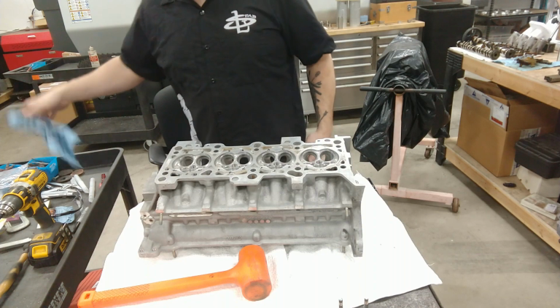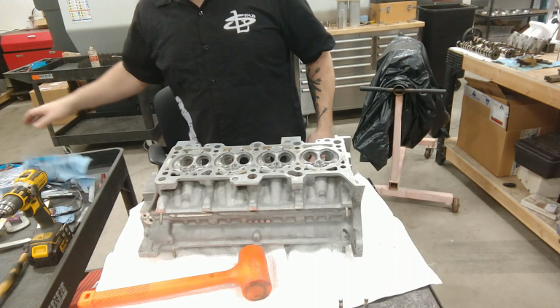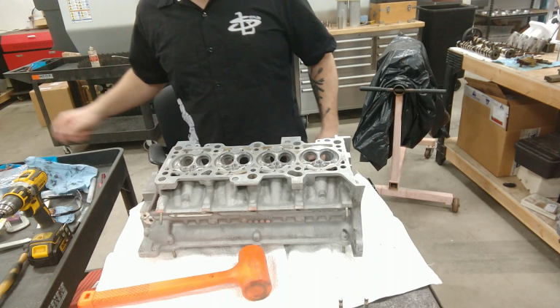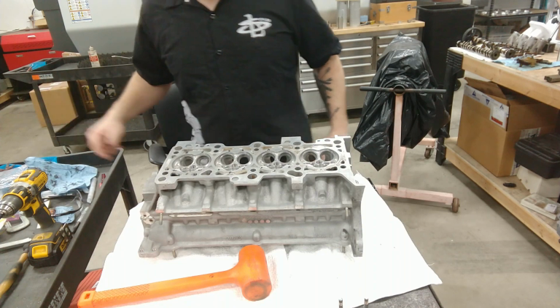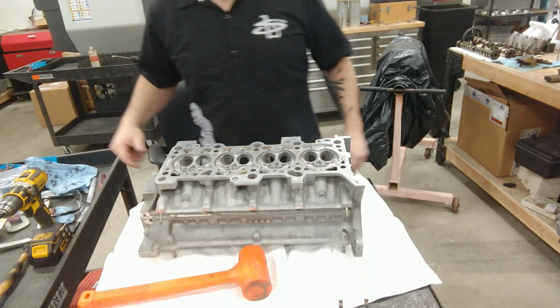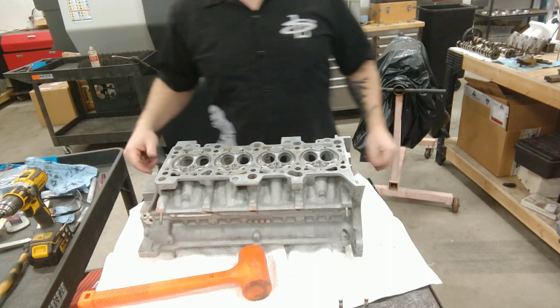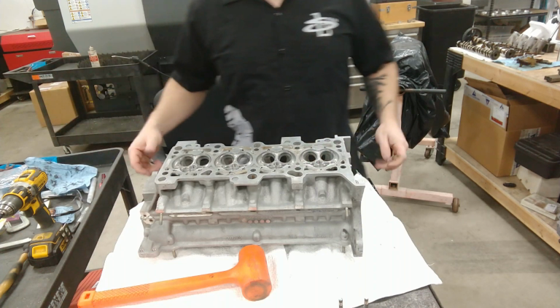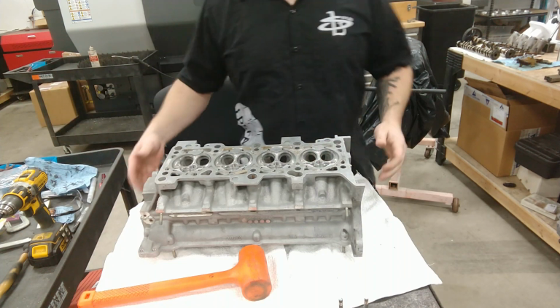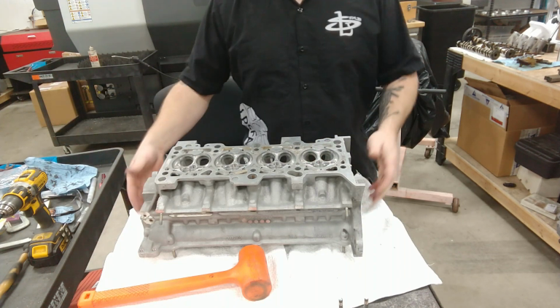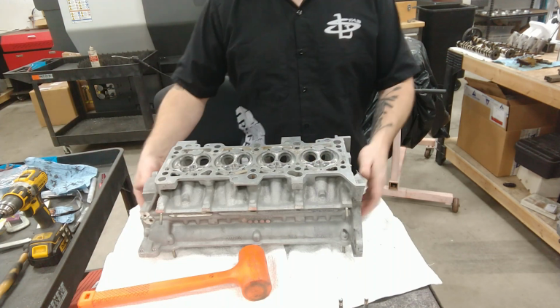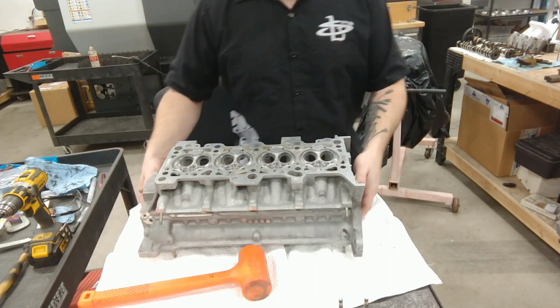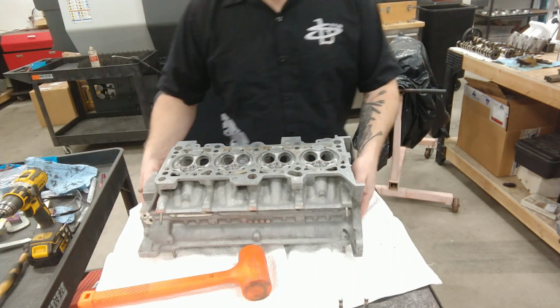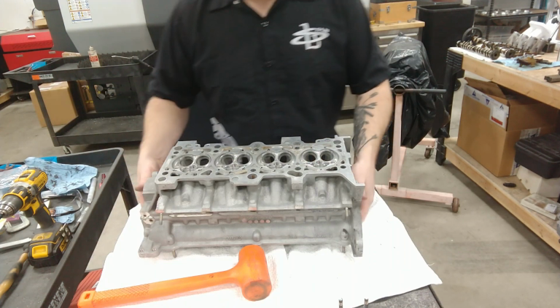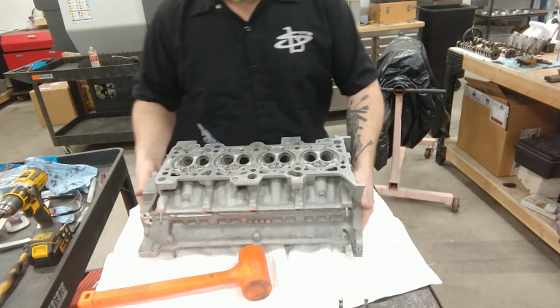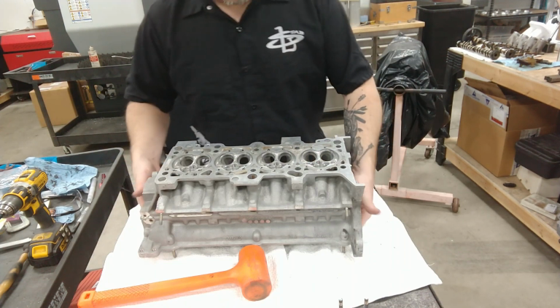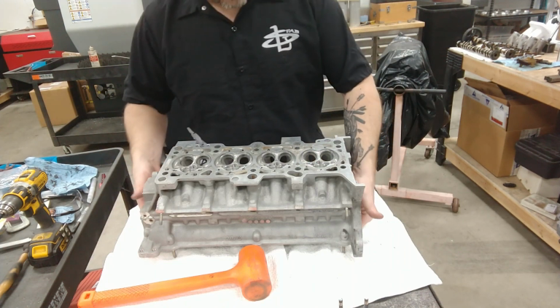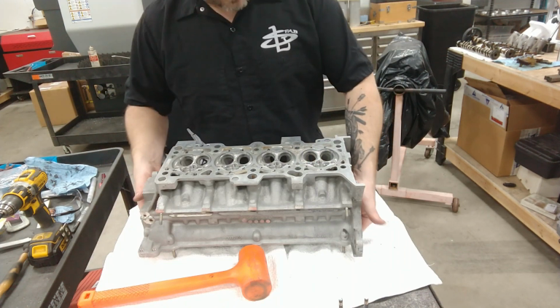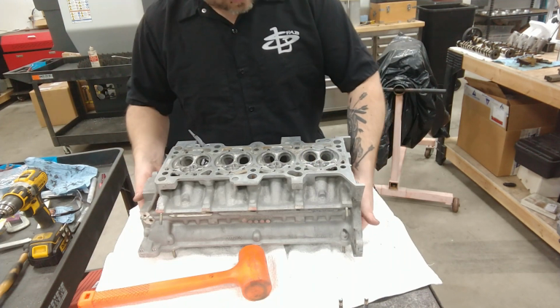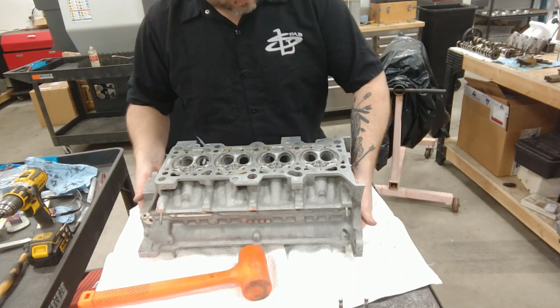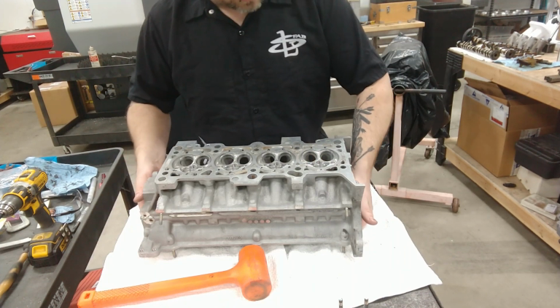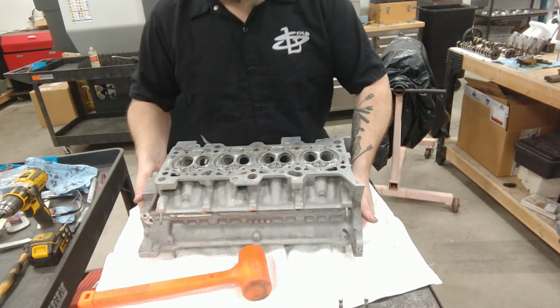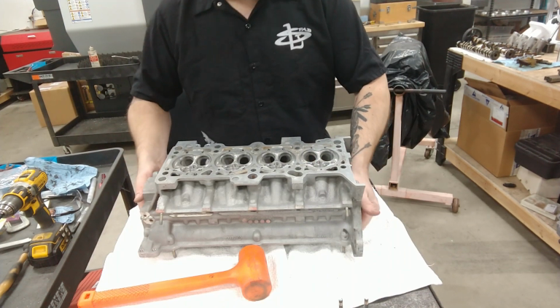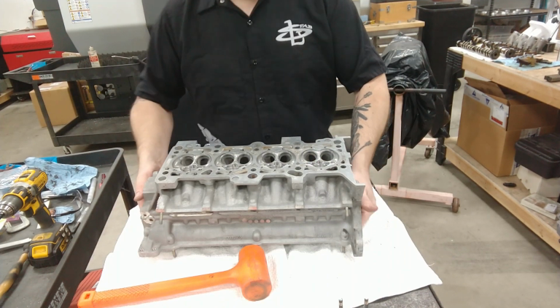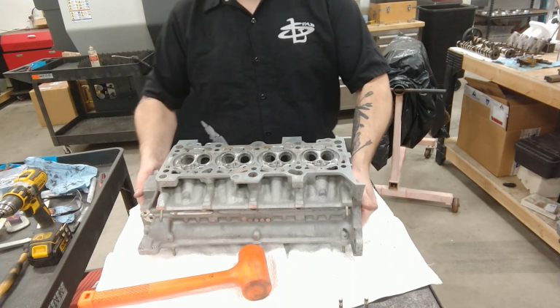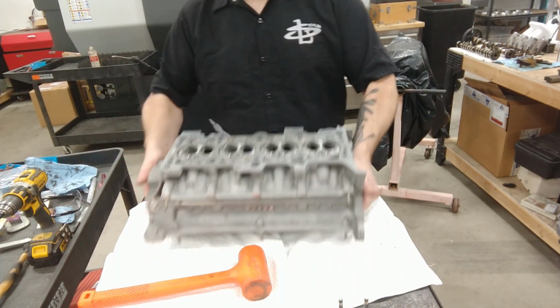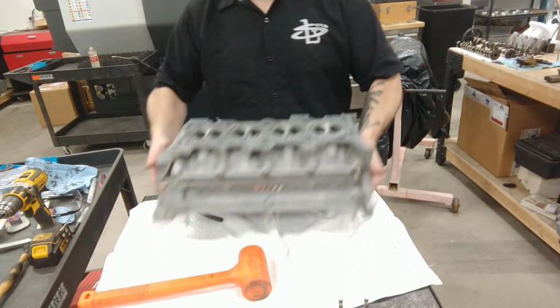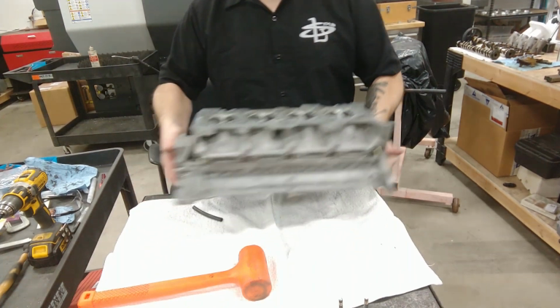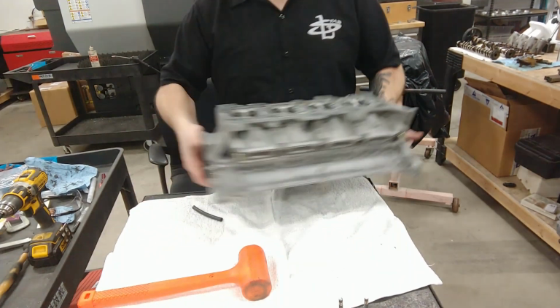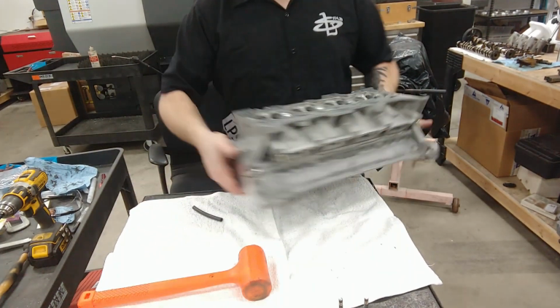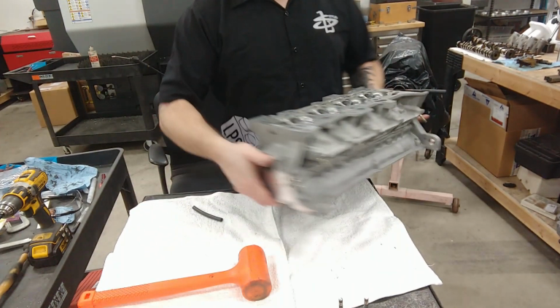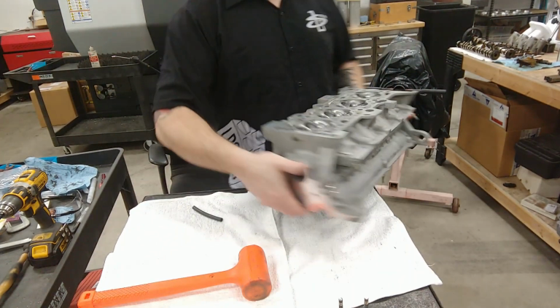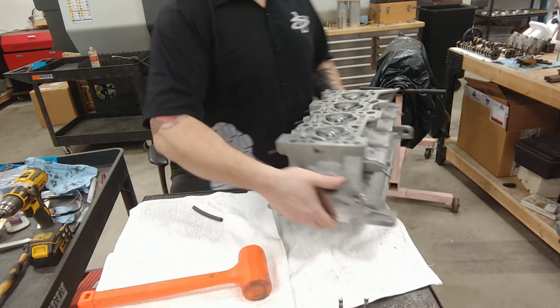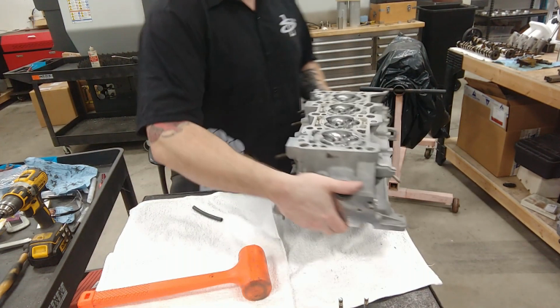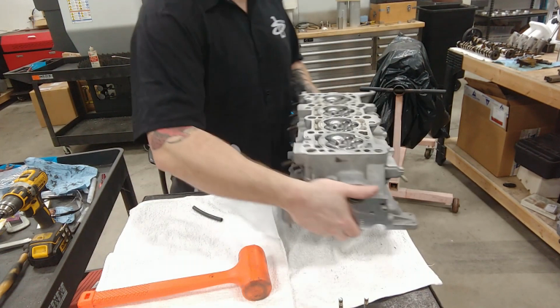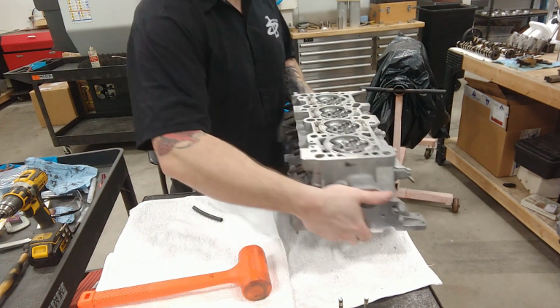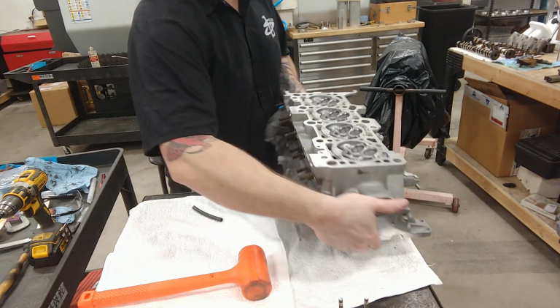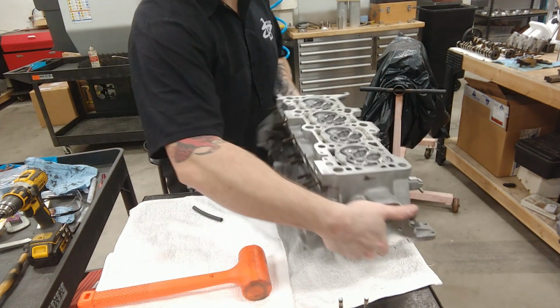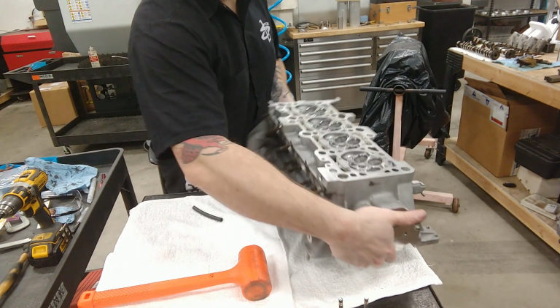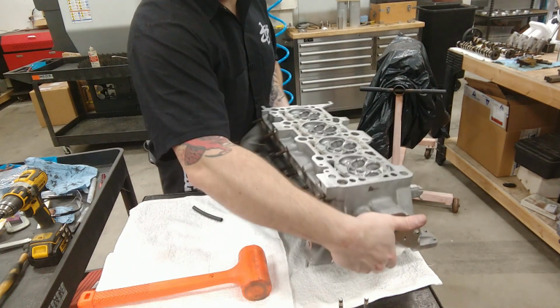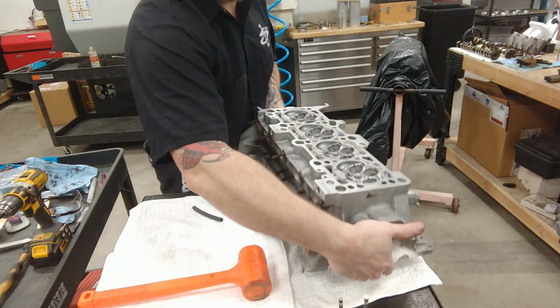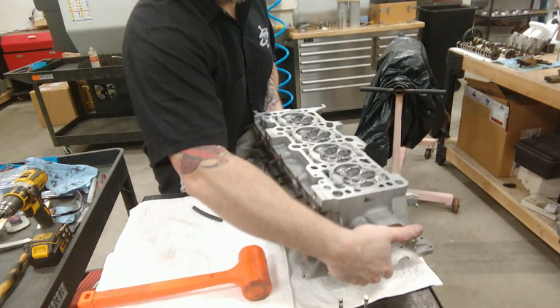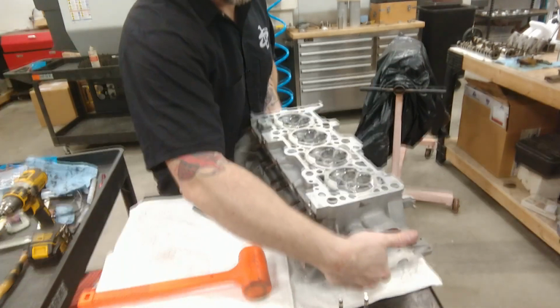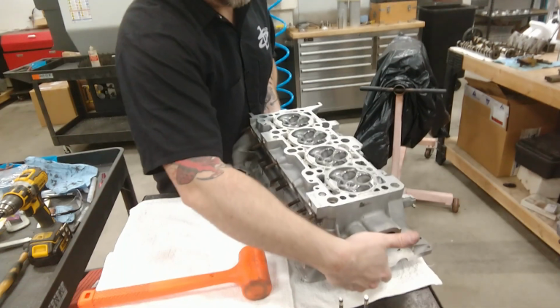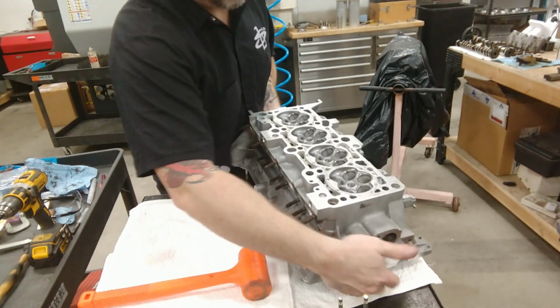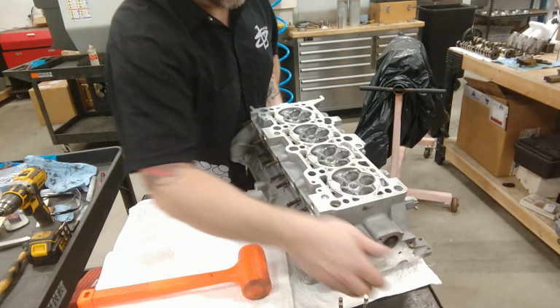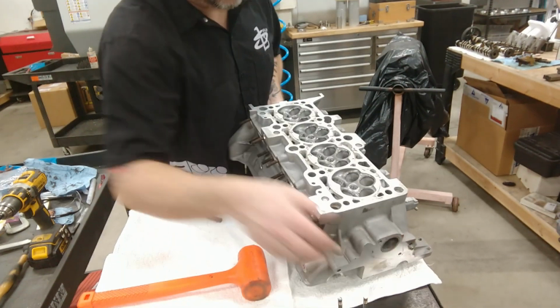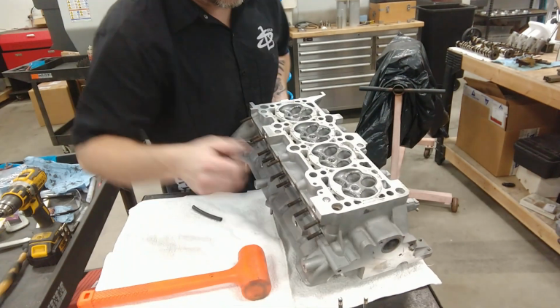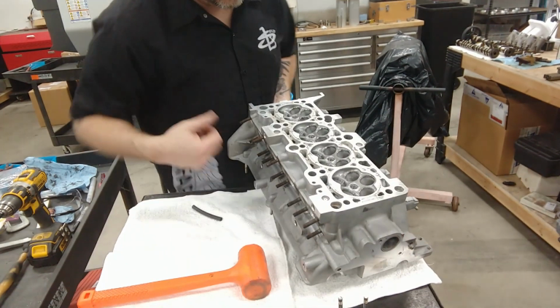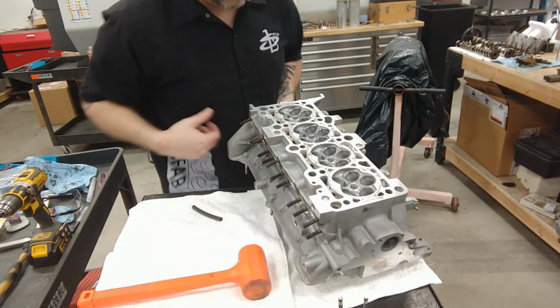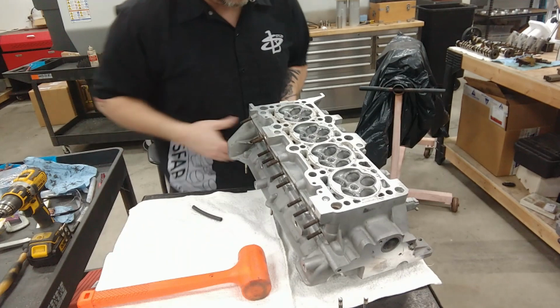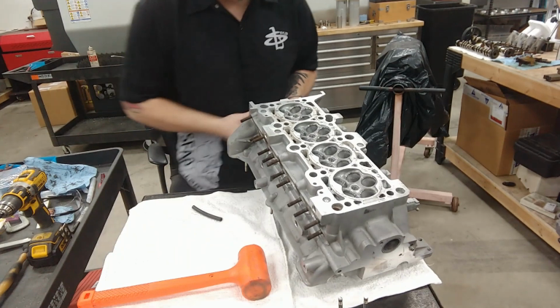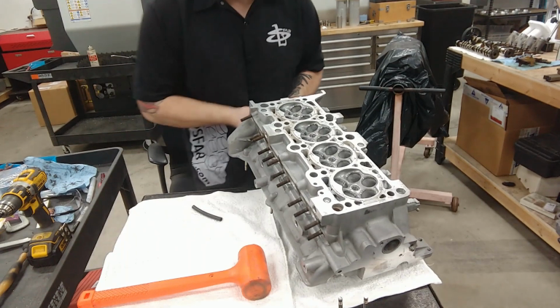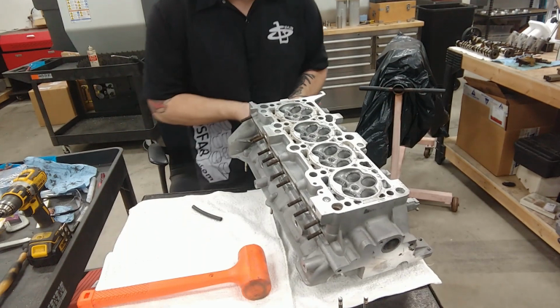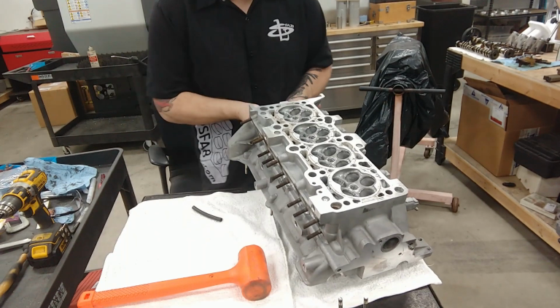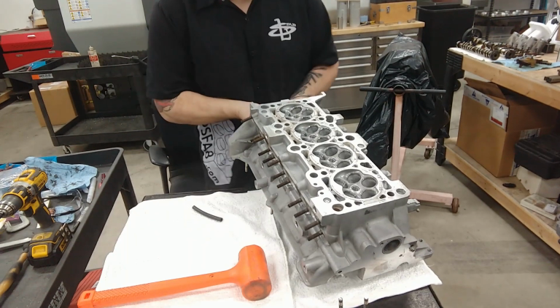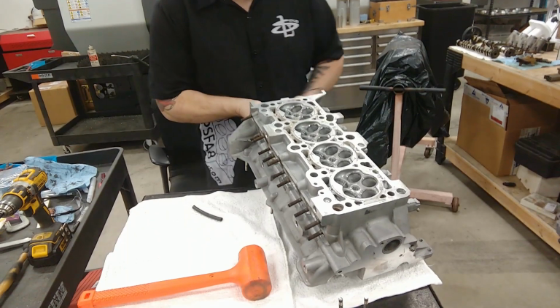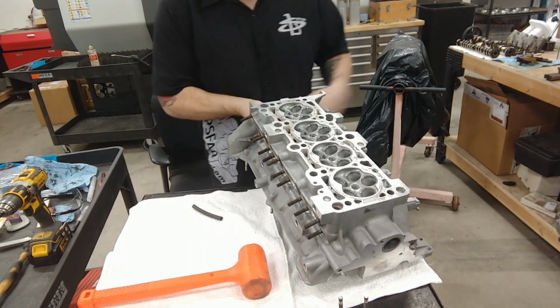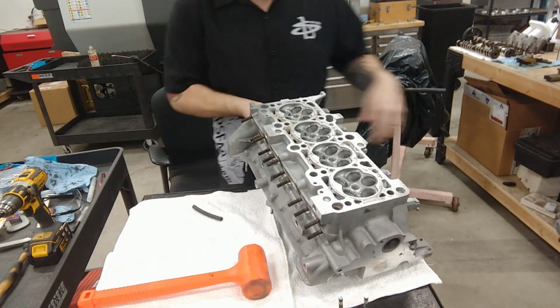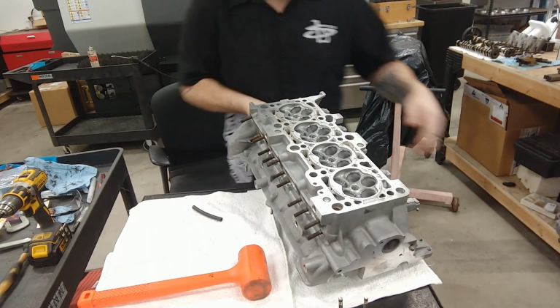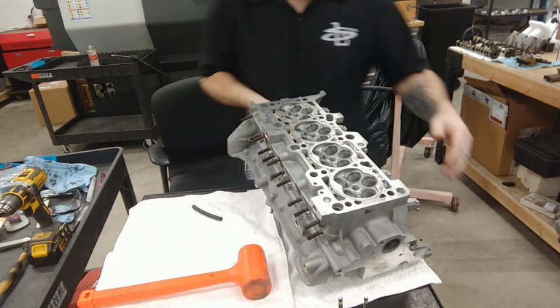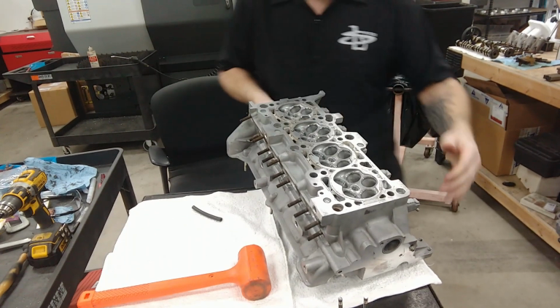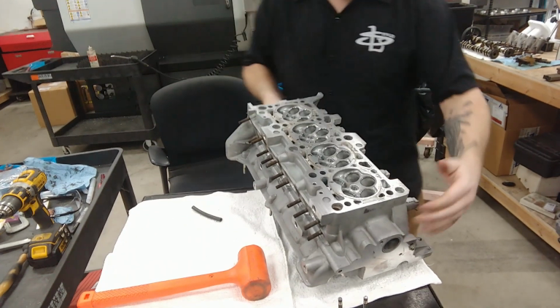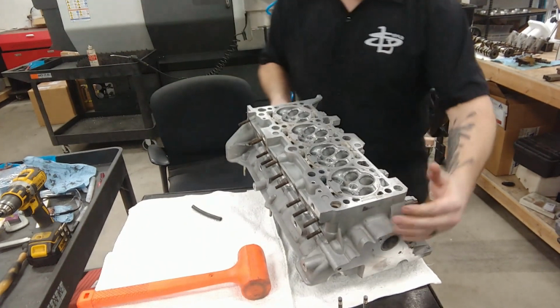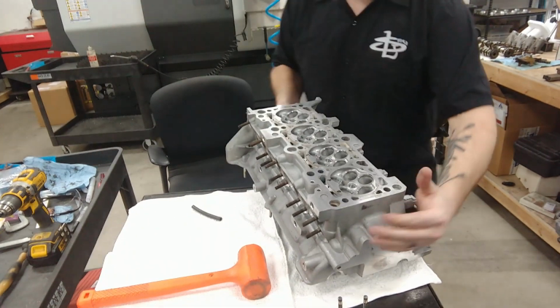Alright, exhaust valves are done. Time for intake. Flip this head around and get going on those.